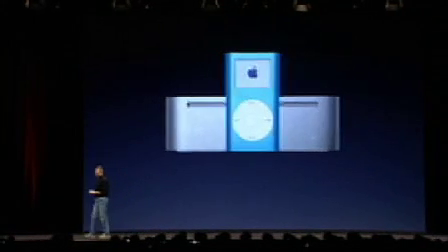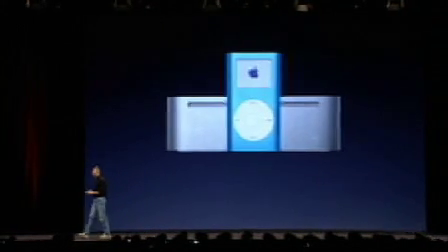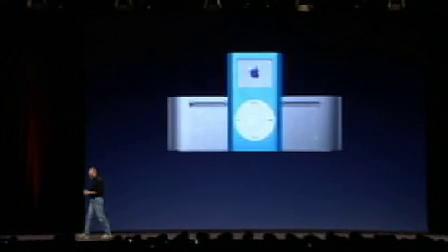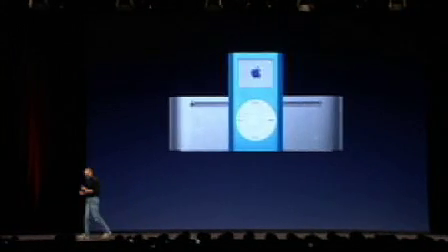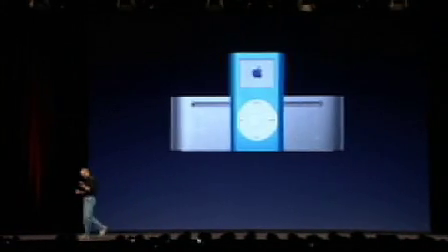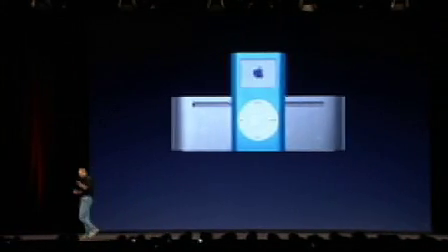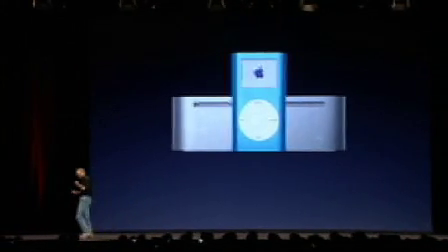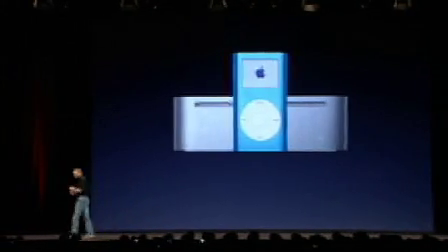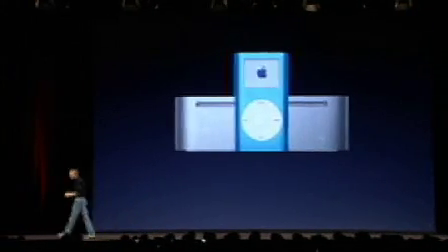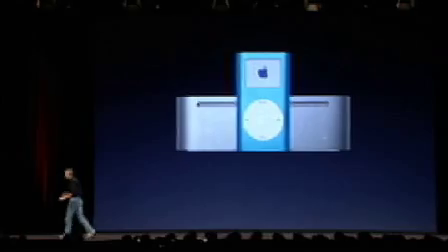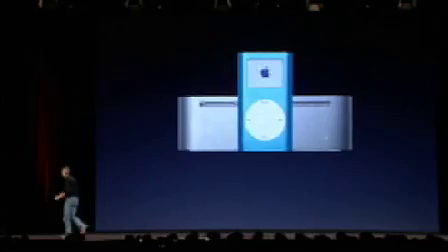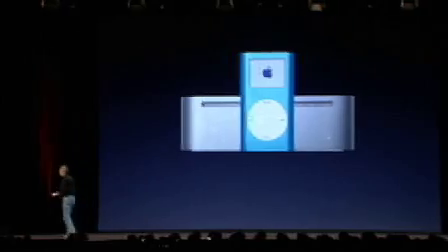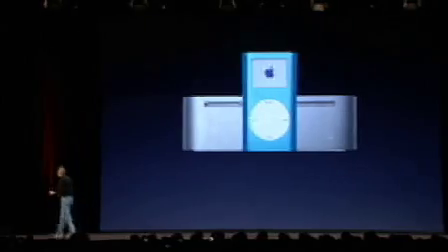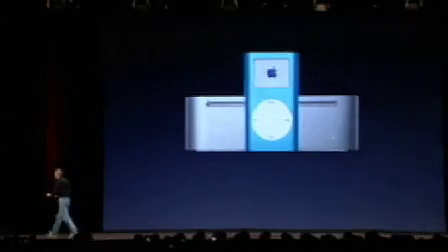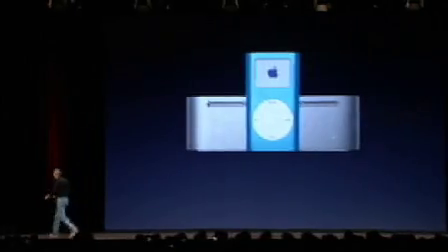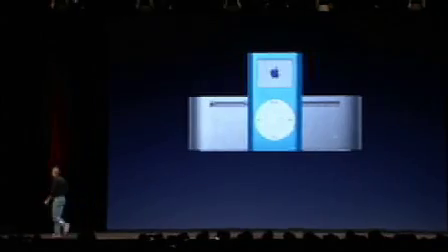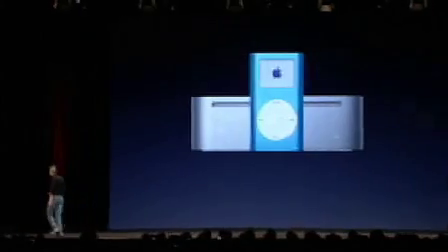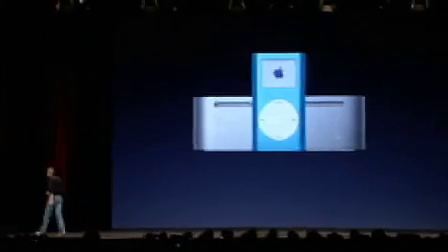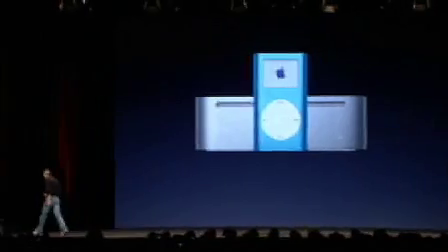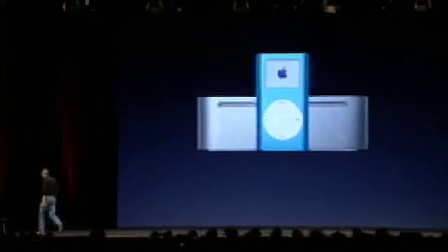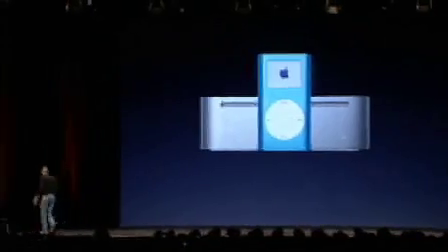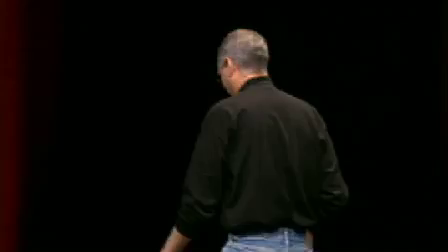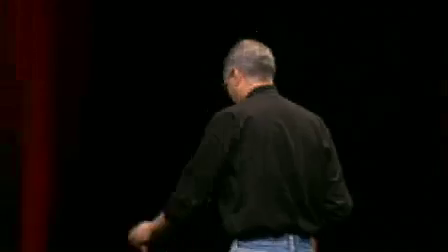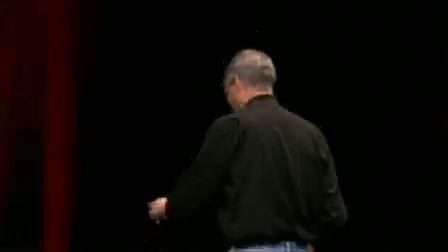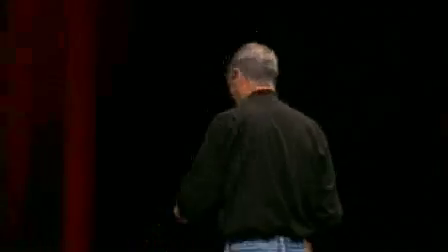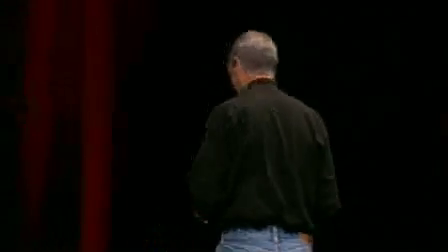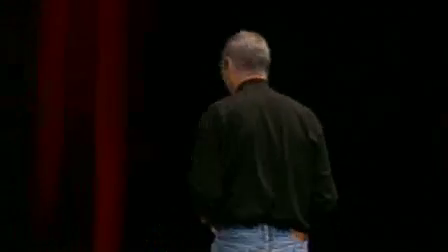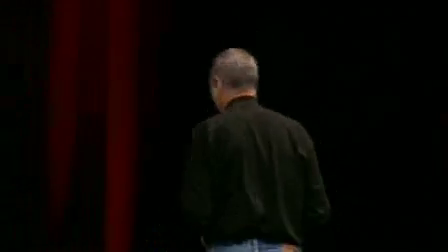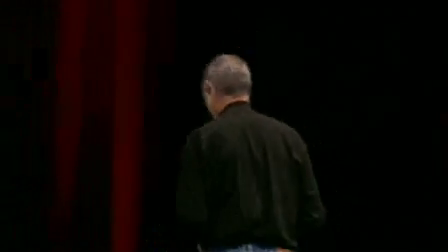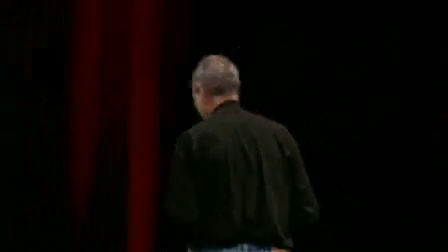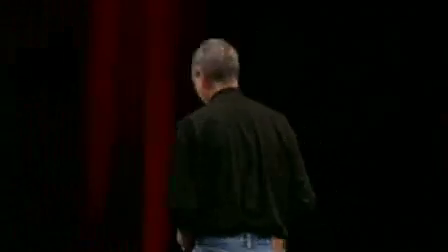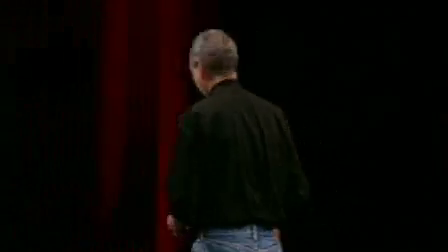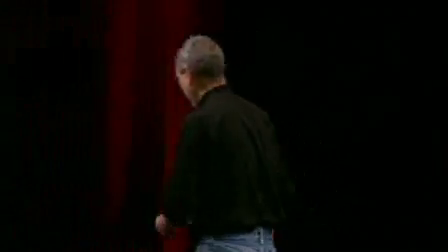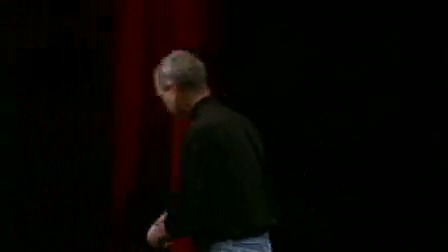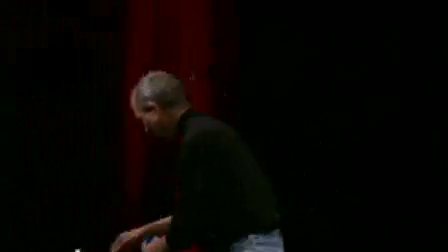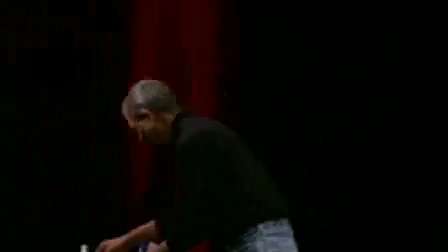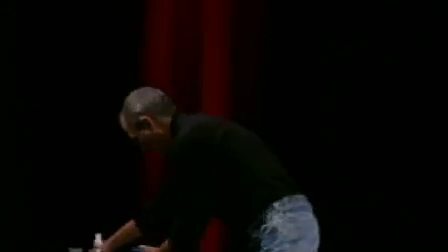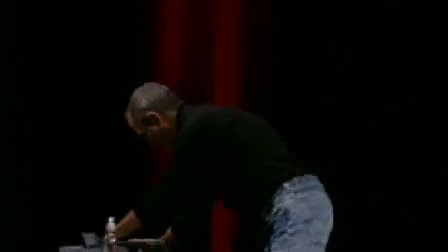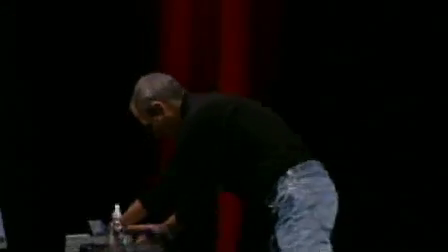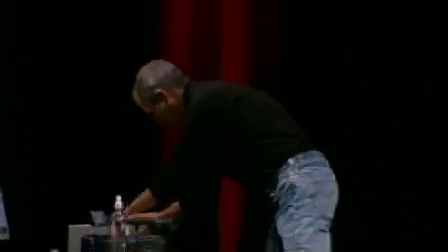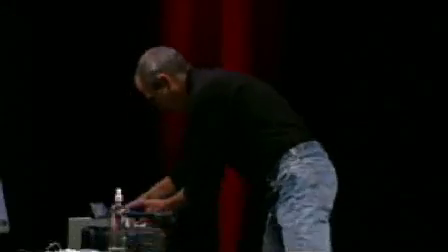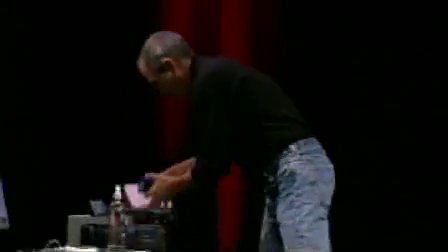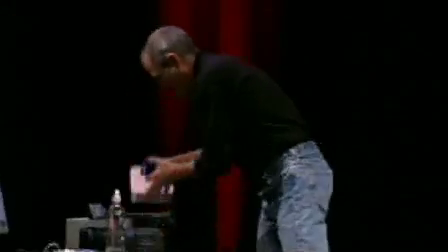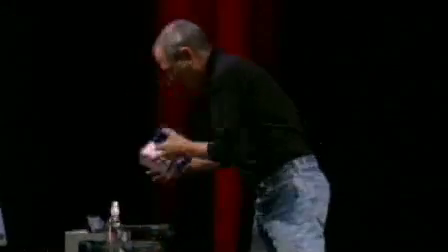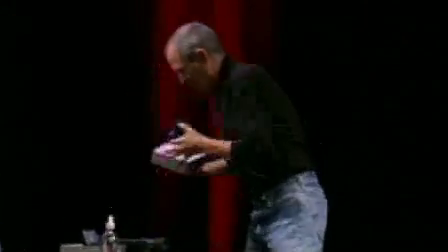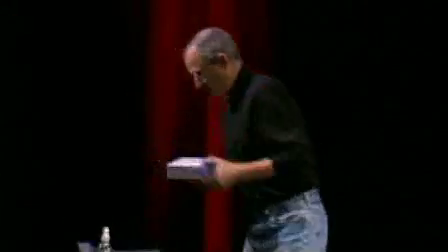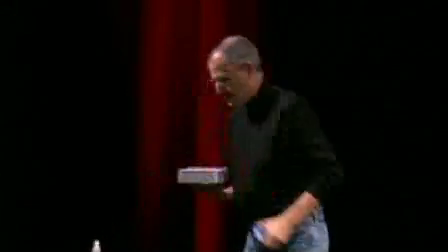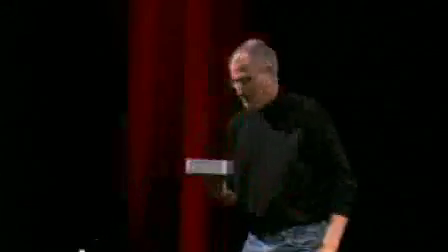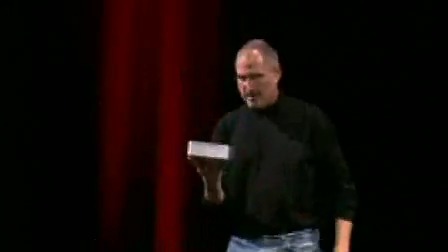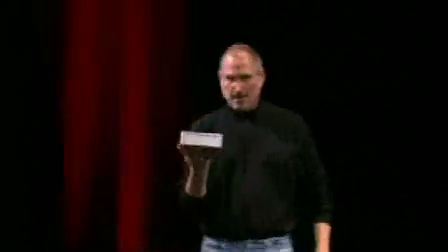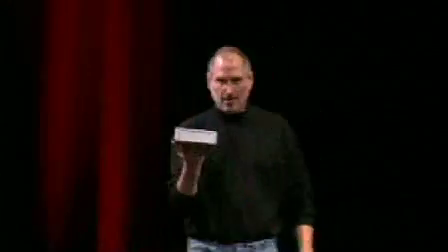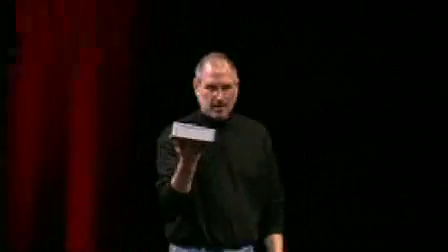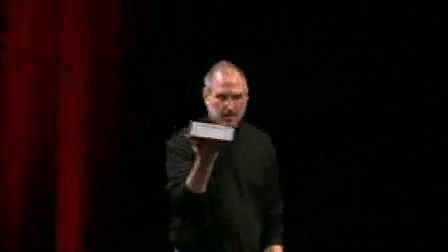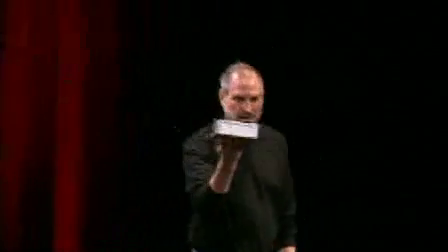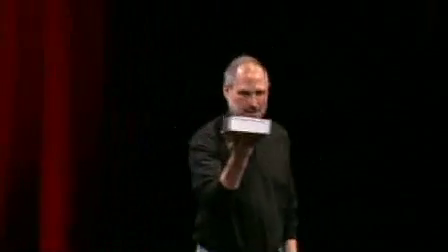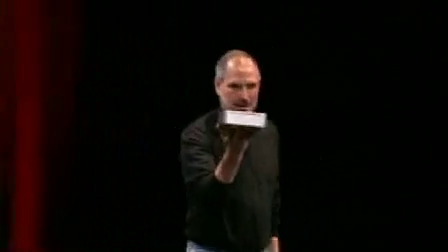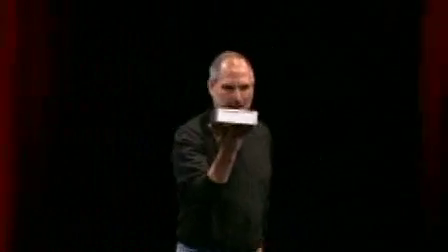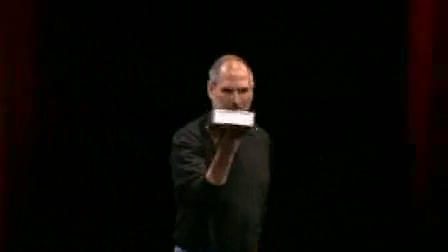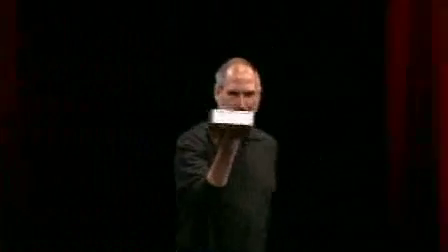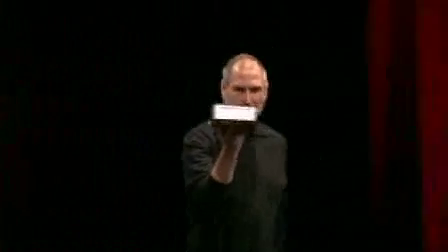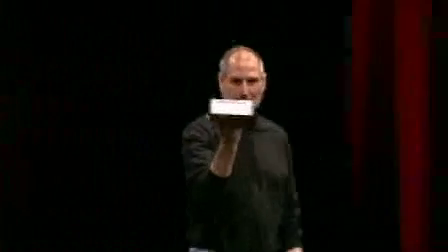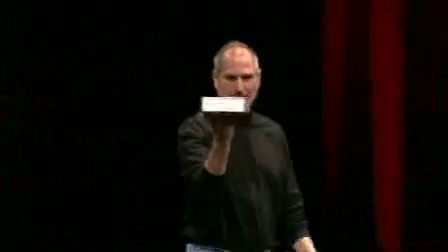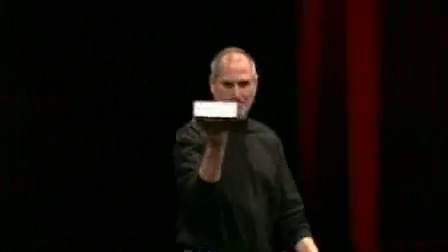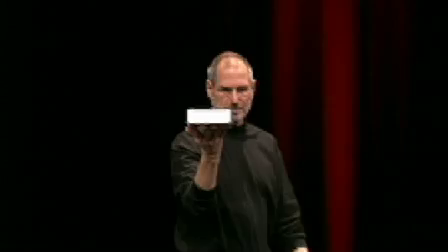As a matter of fact, let me show you one right now. This is how tiny it is.